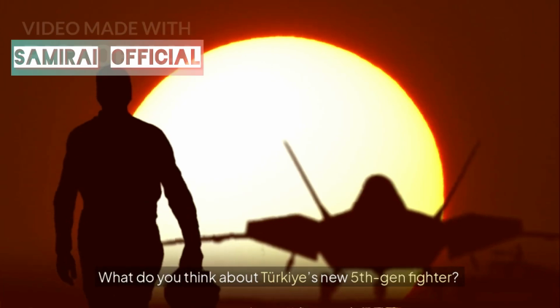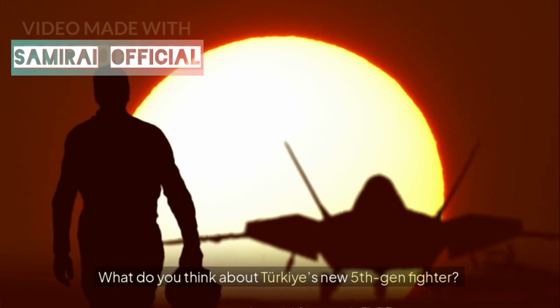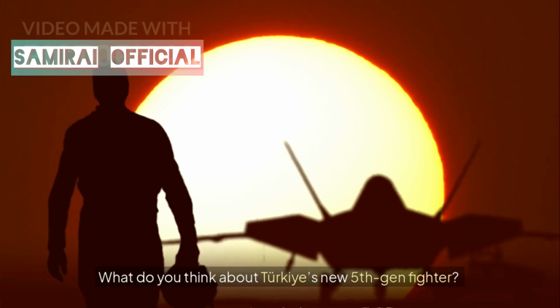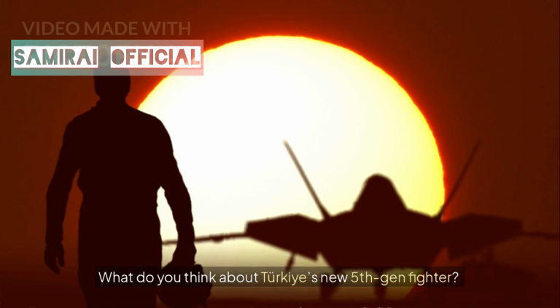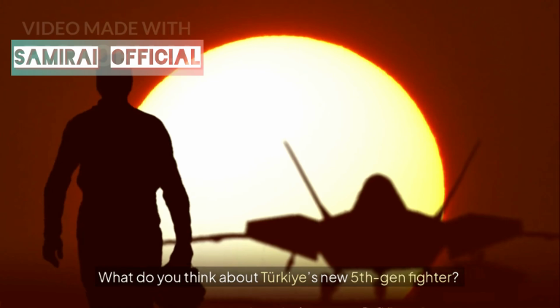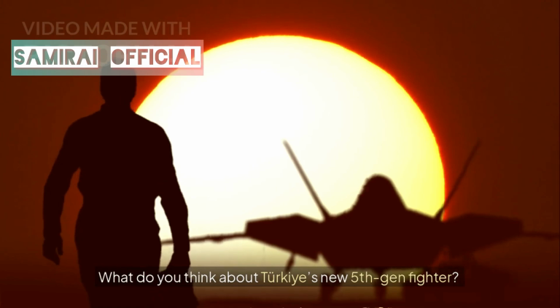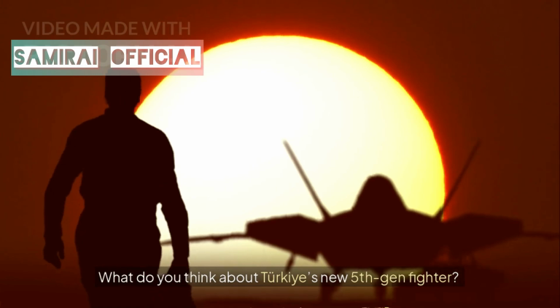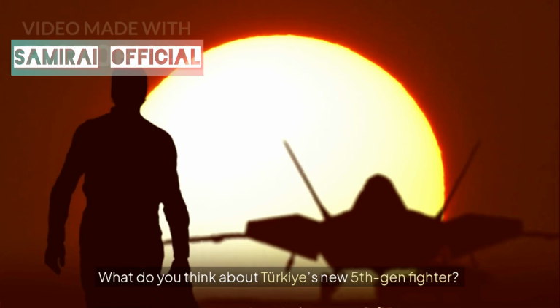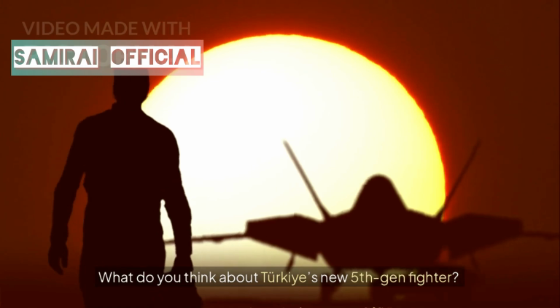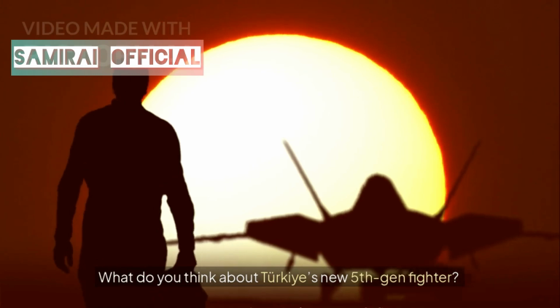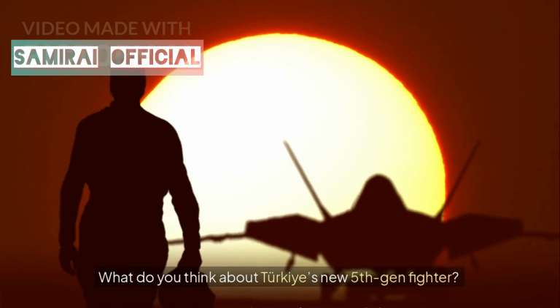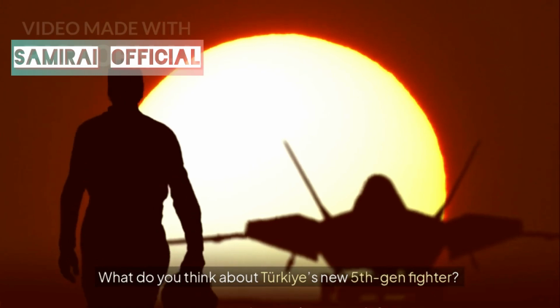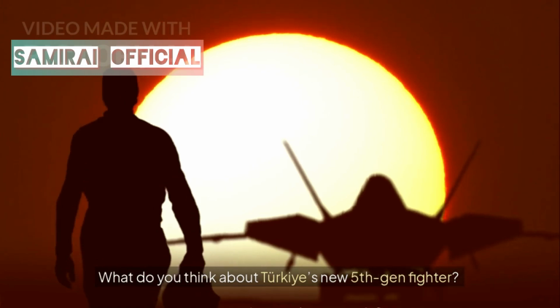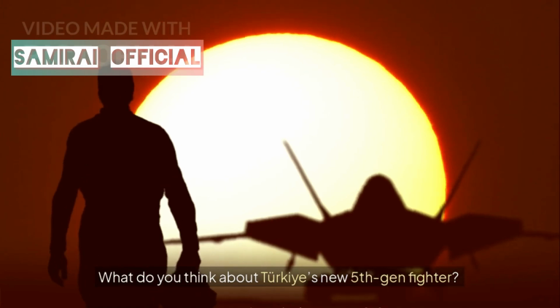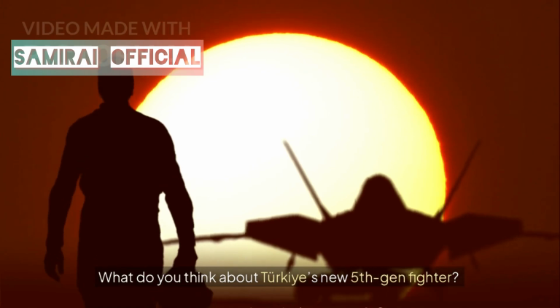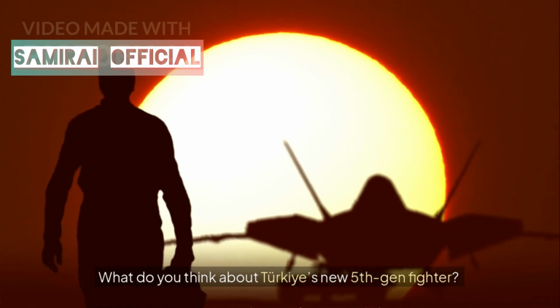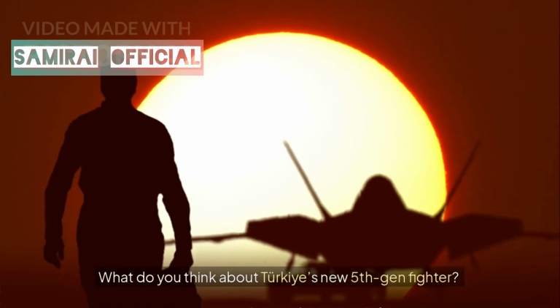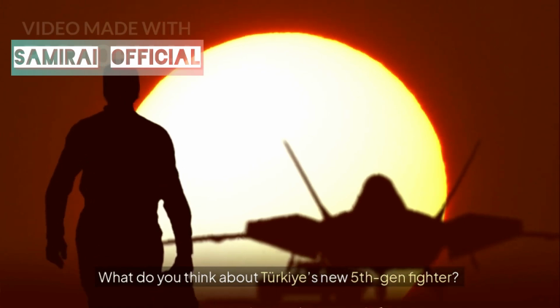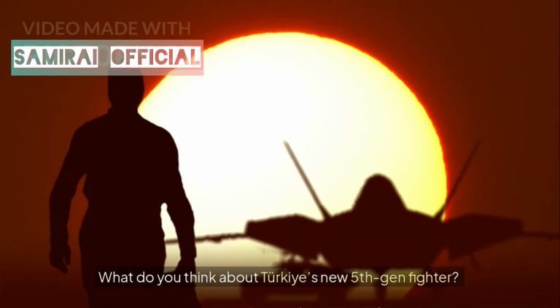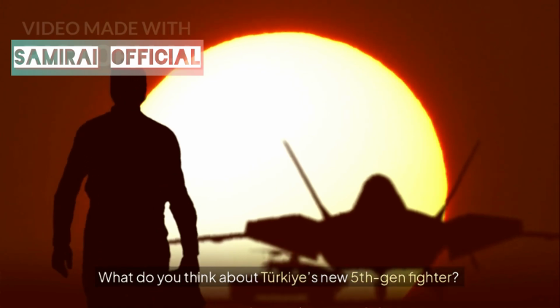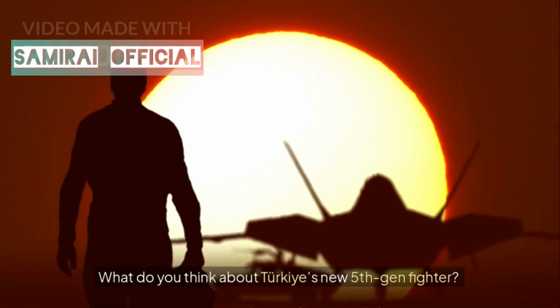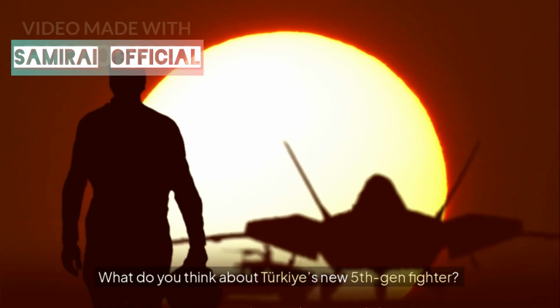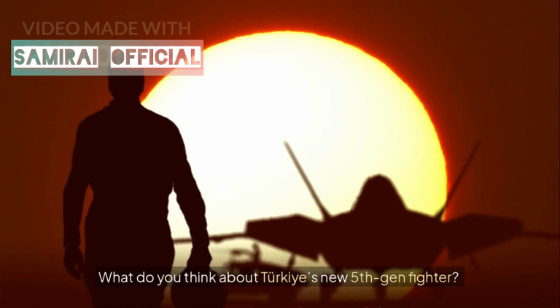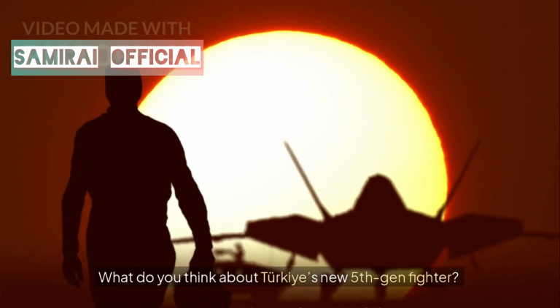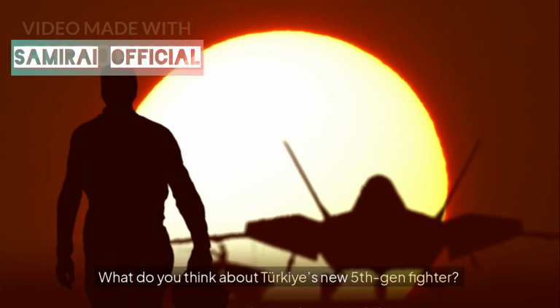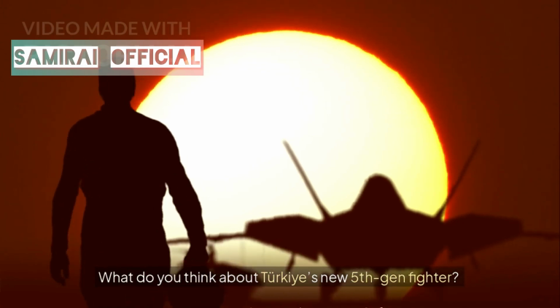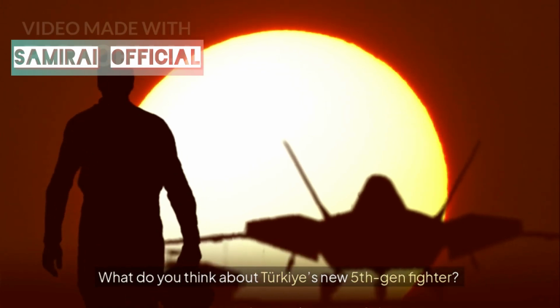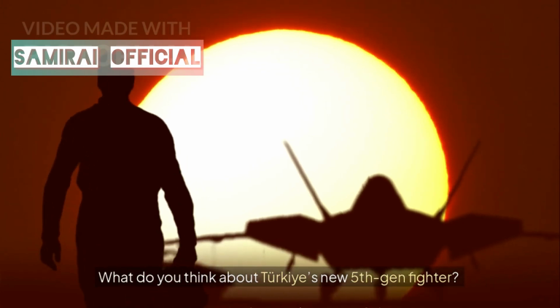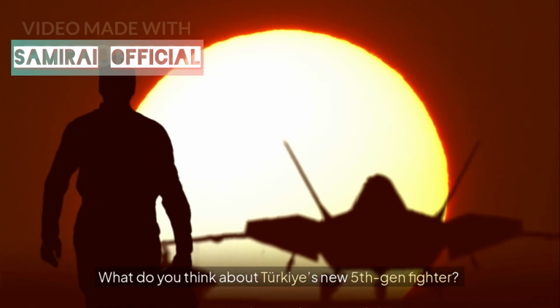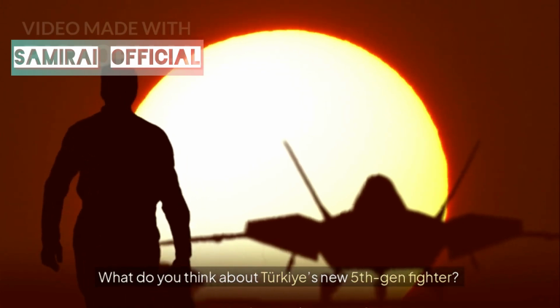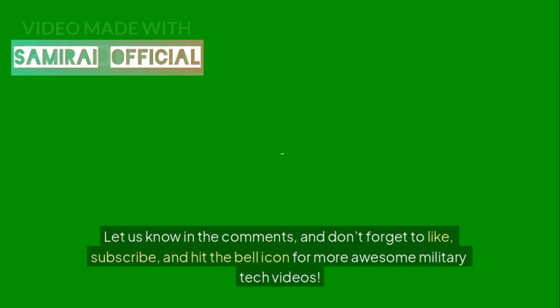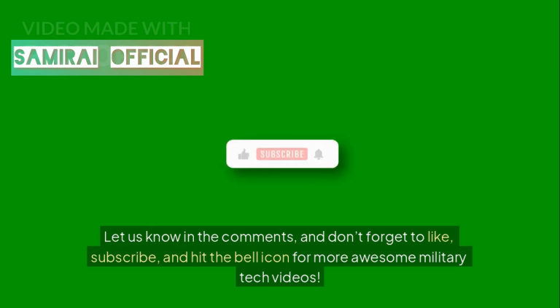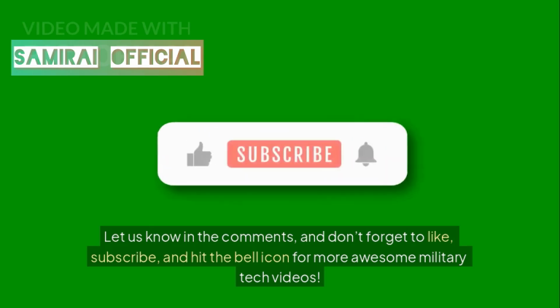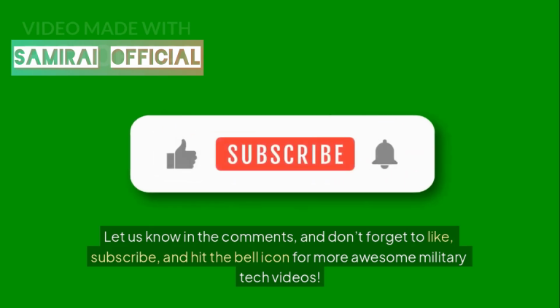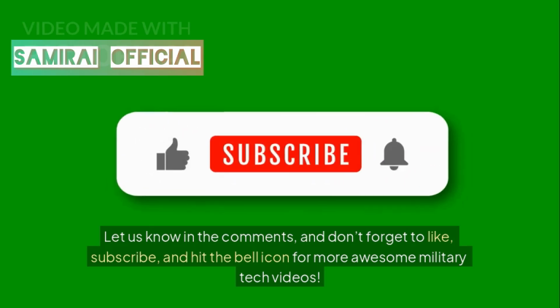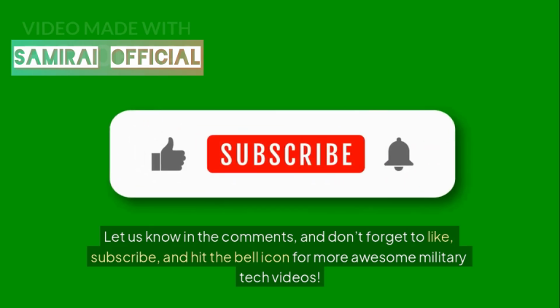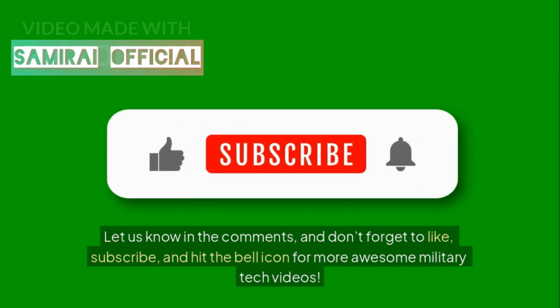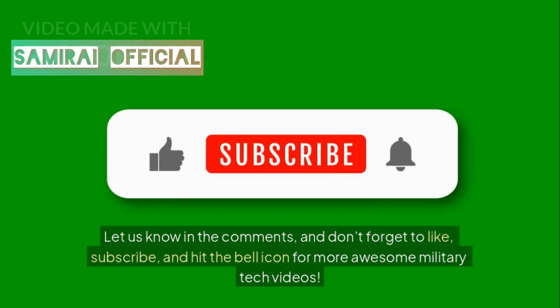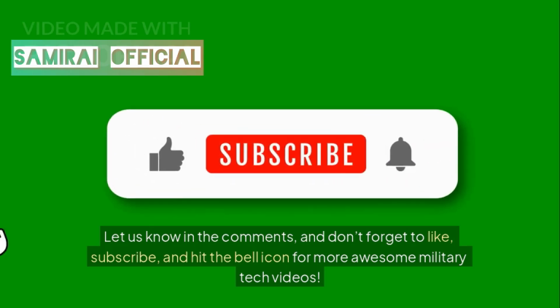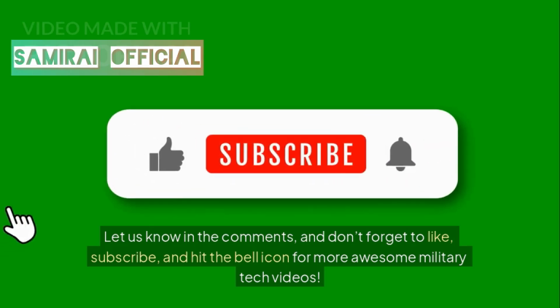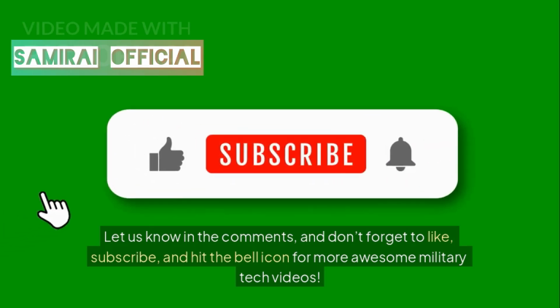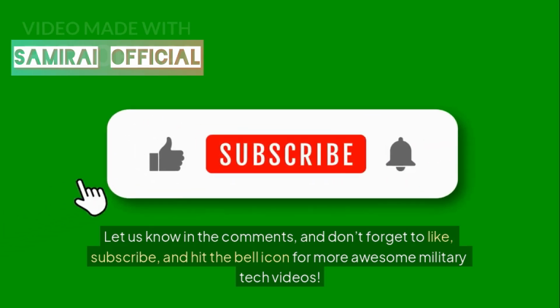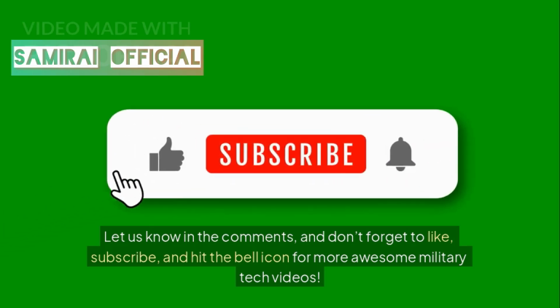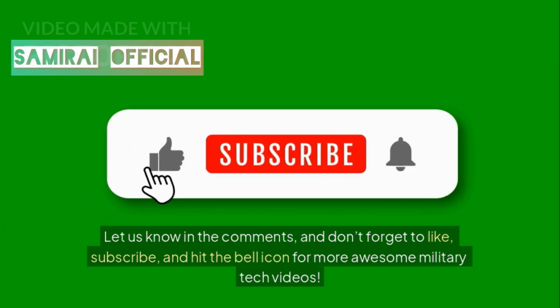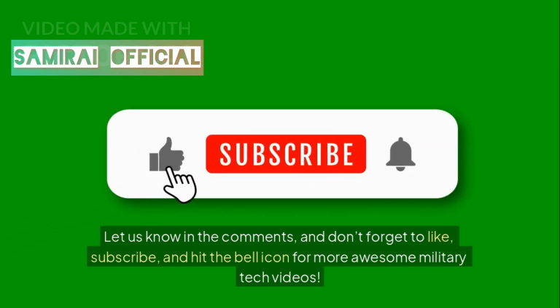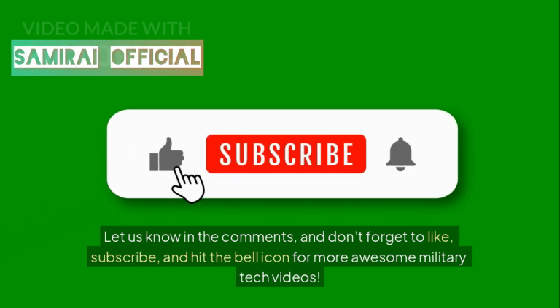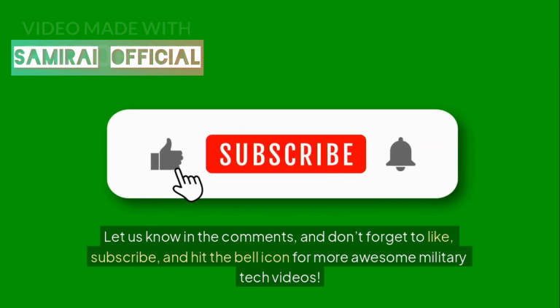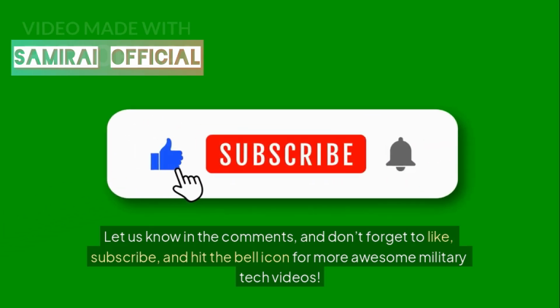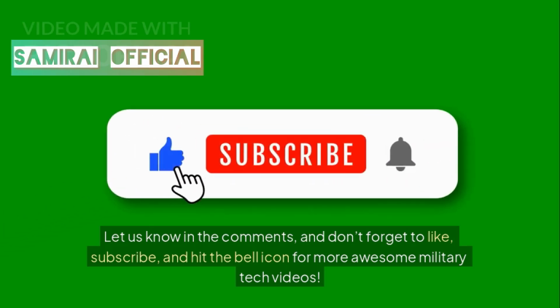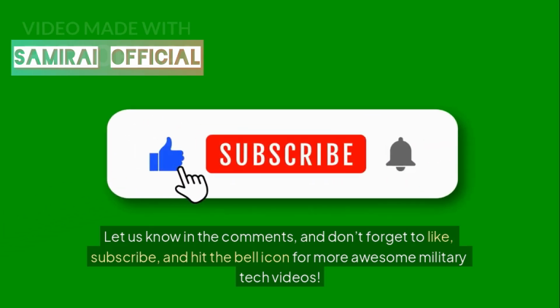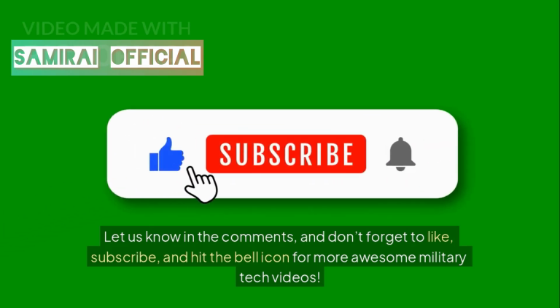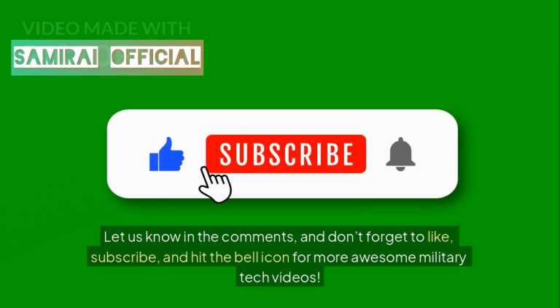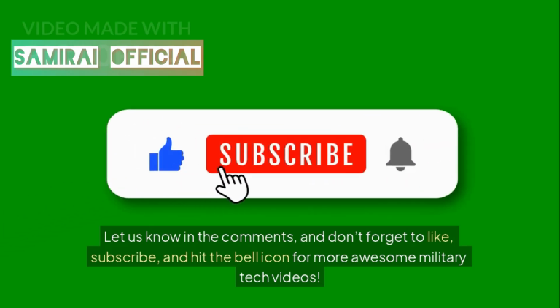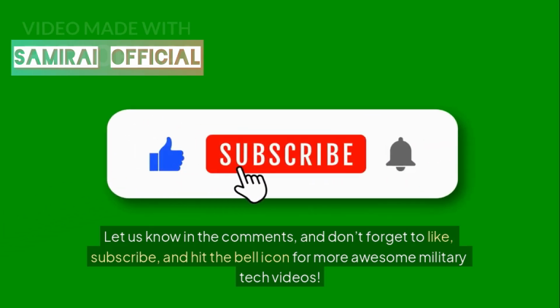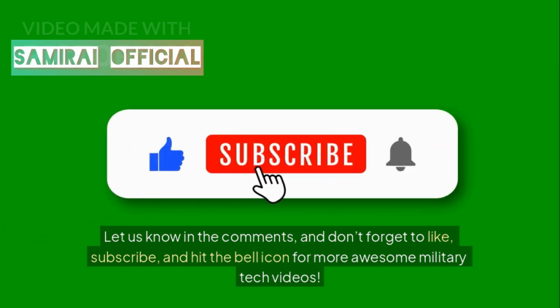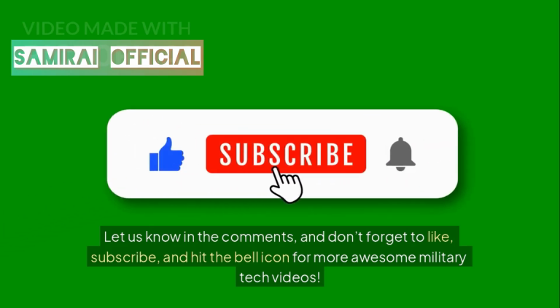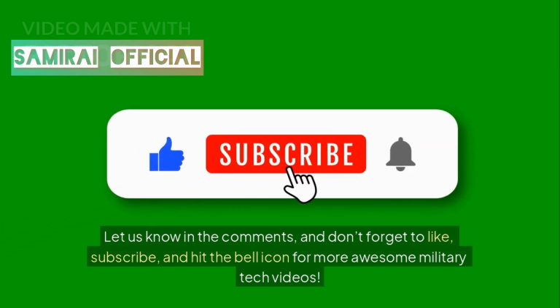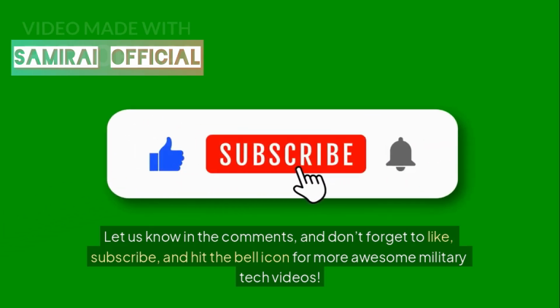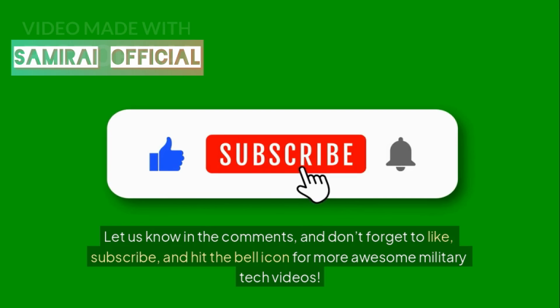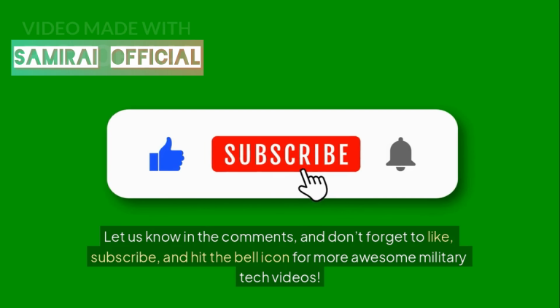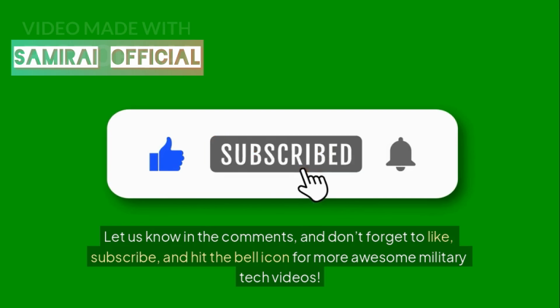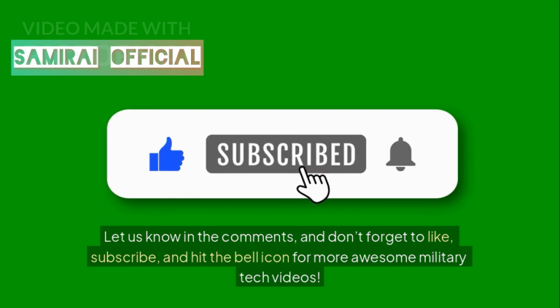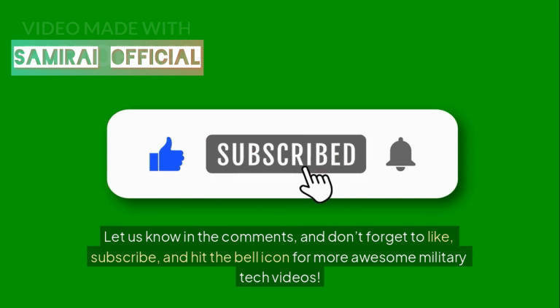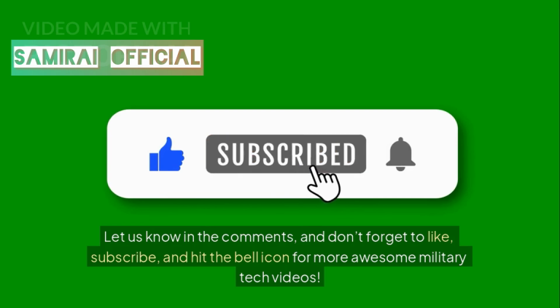What do you think about Turkey's new fifth-gen fighter? Let us know in the comments, and don't forget to like, subscribe, and hit the bell icon for more awesome military tech videos.